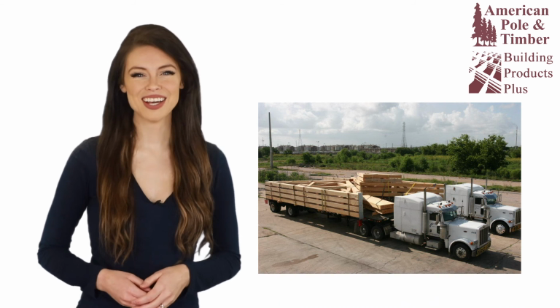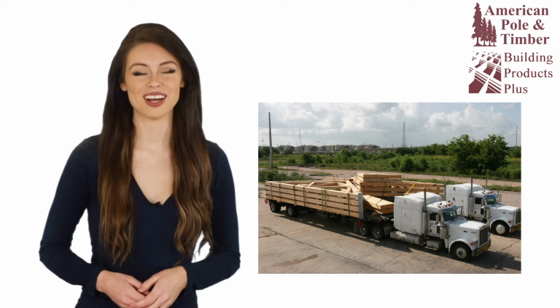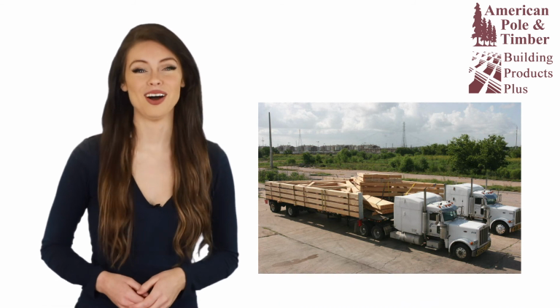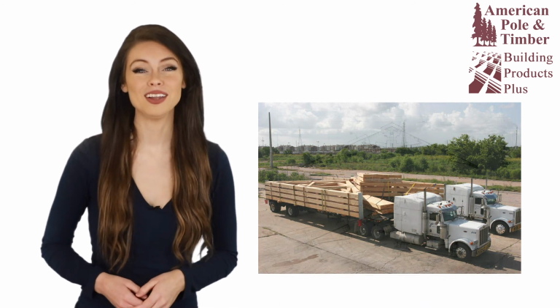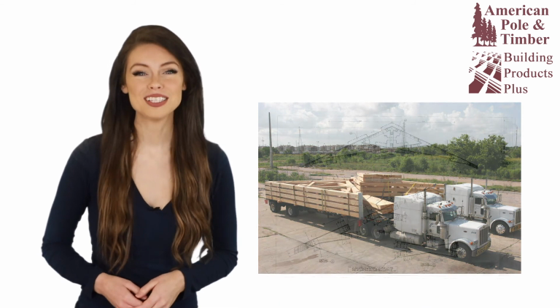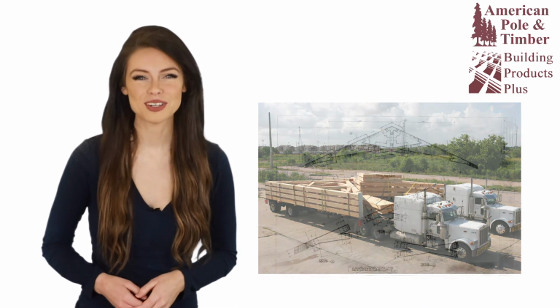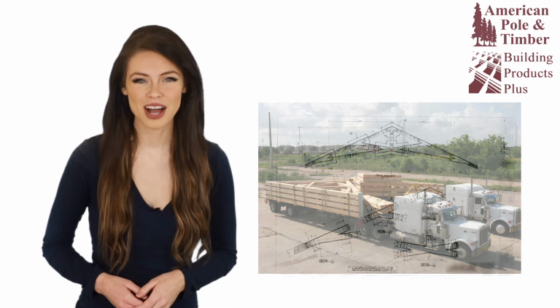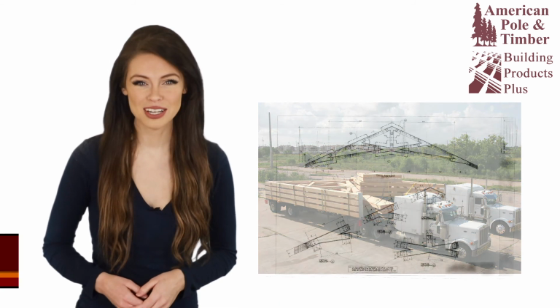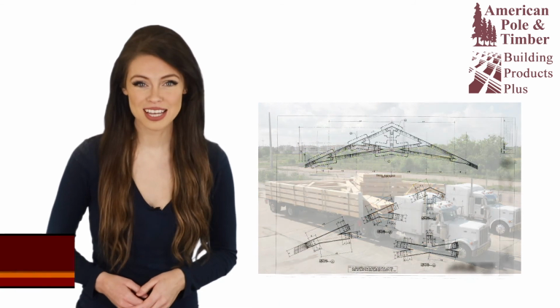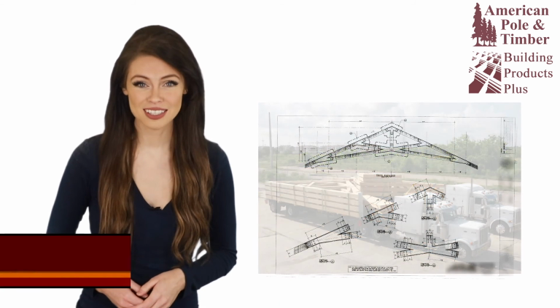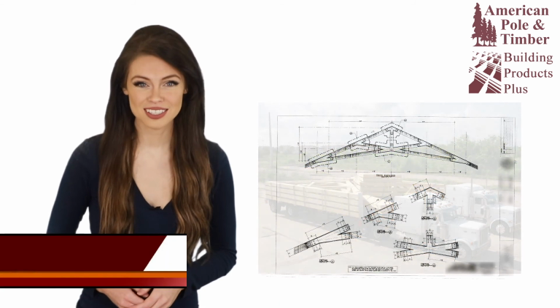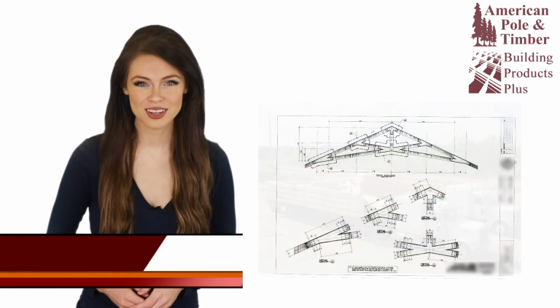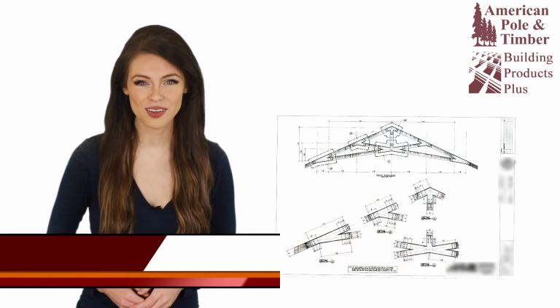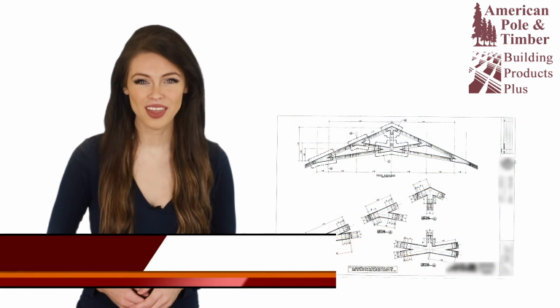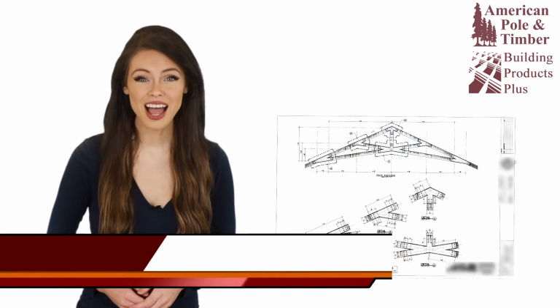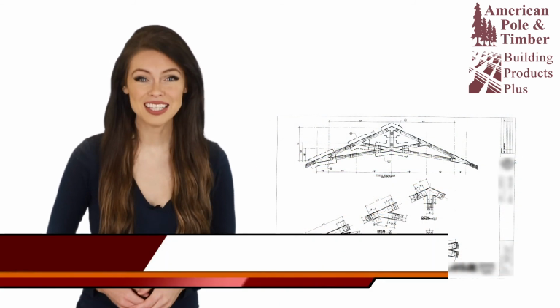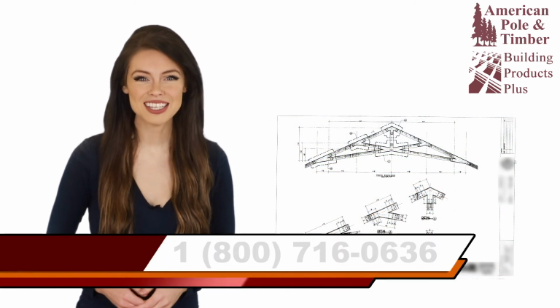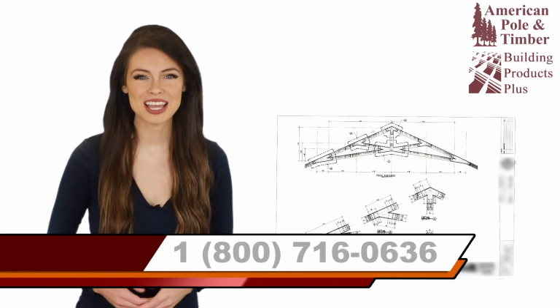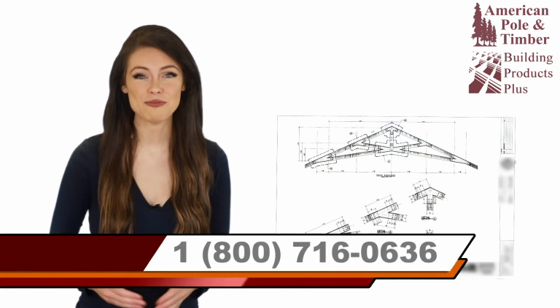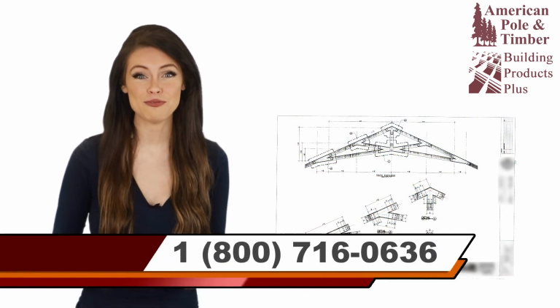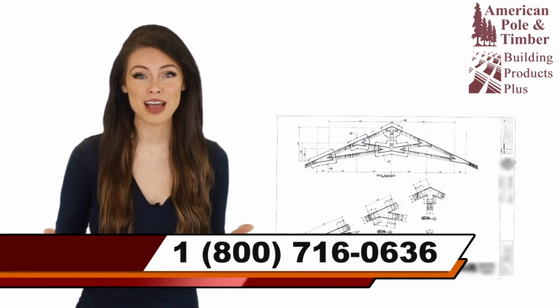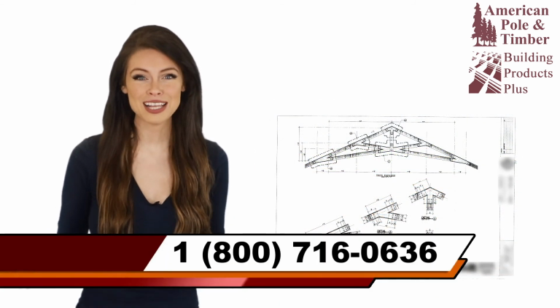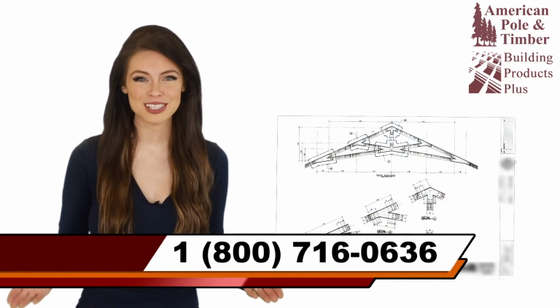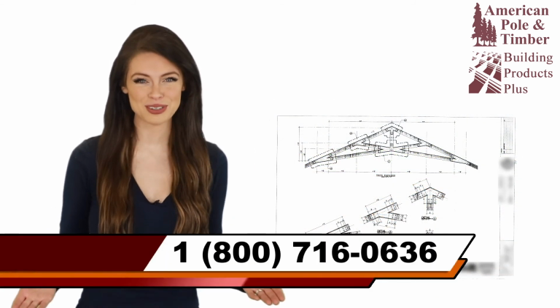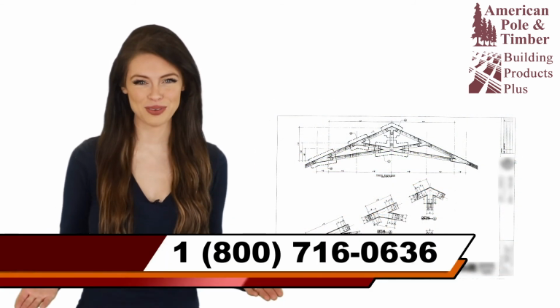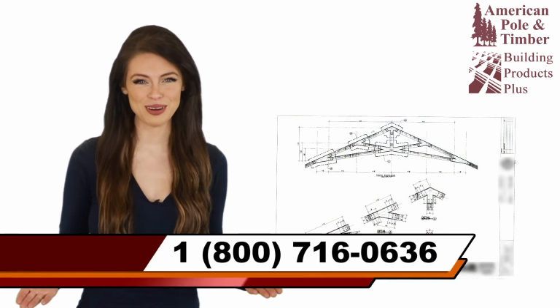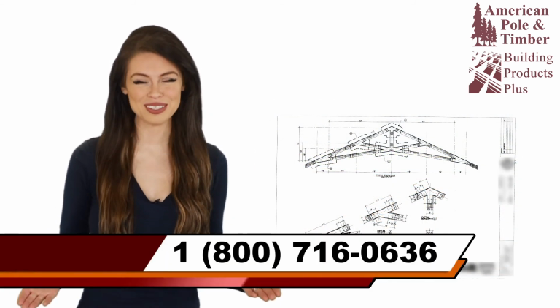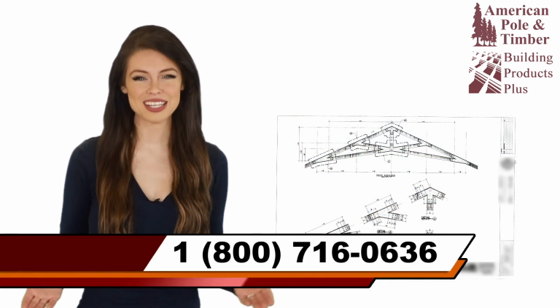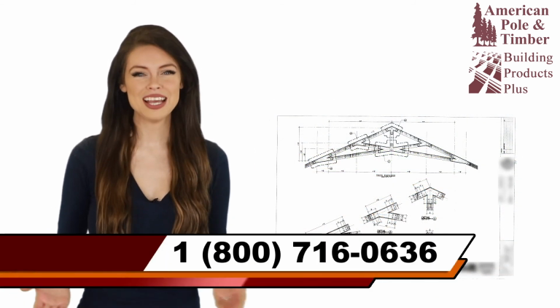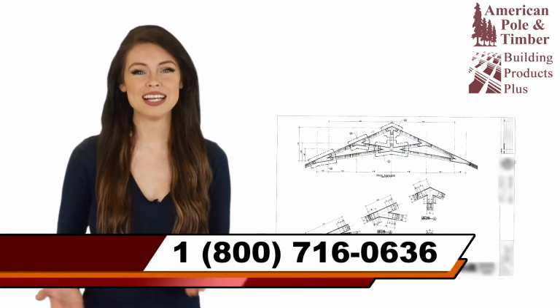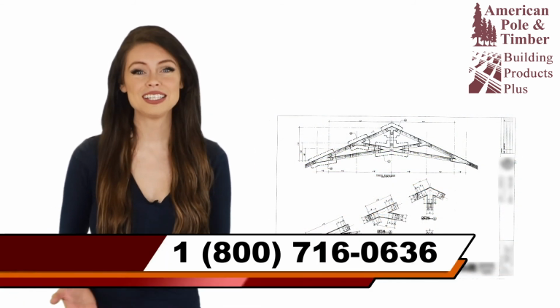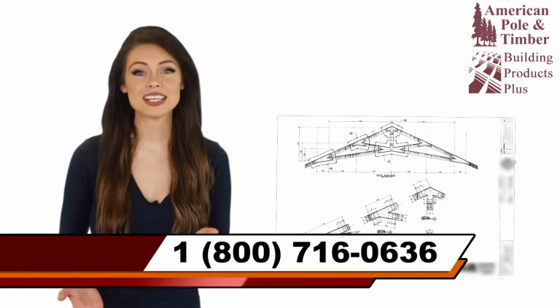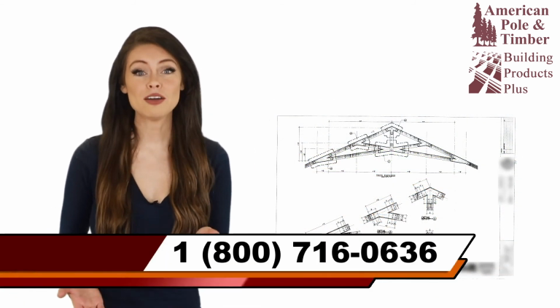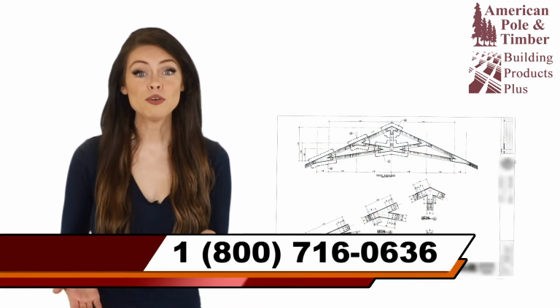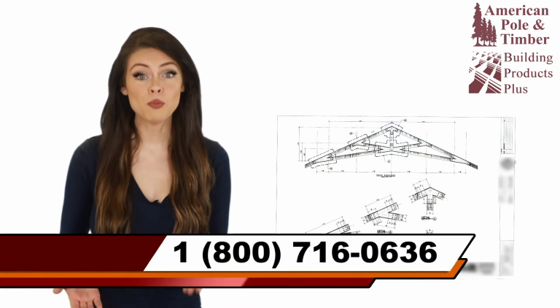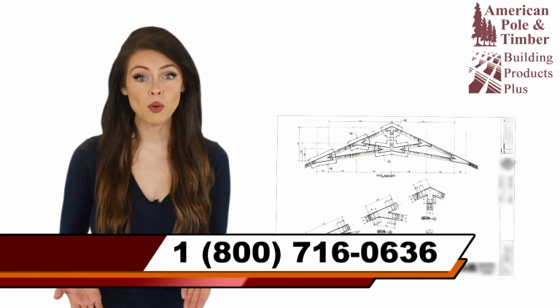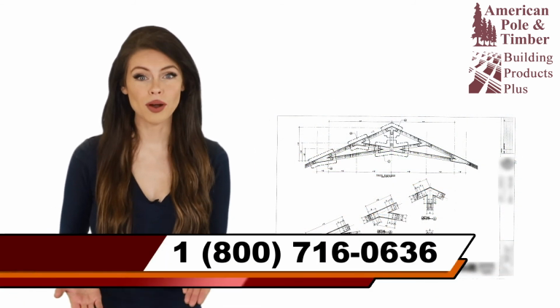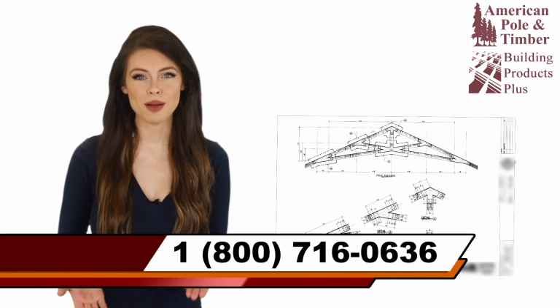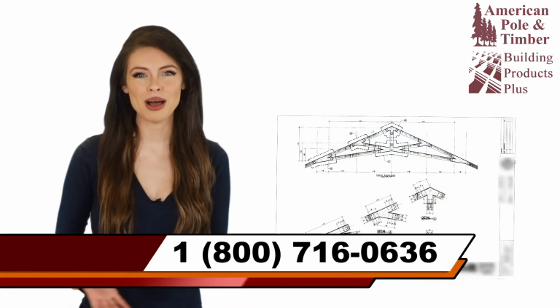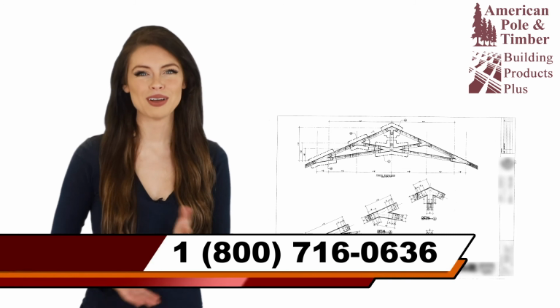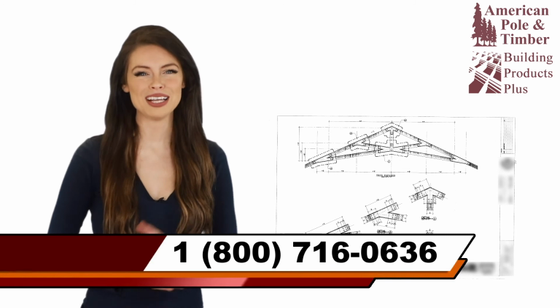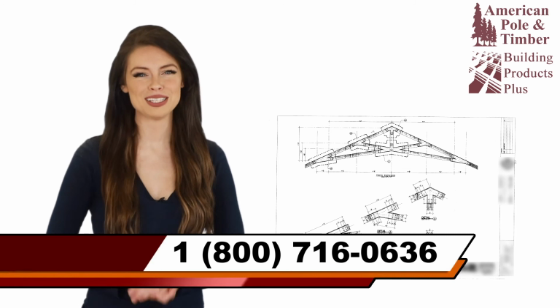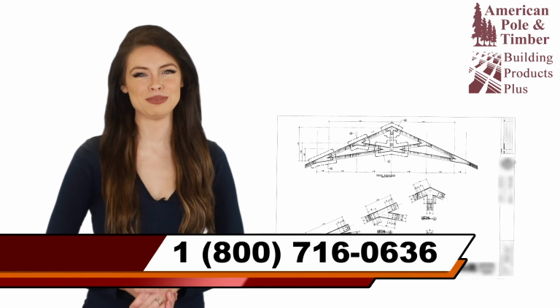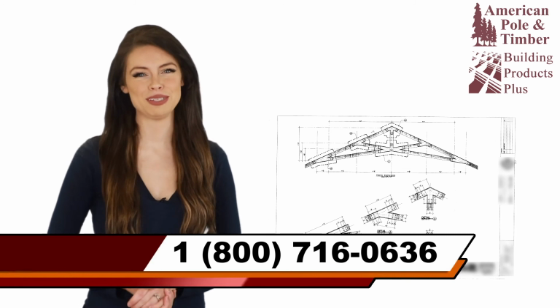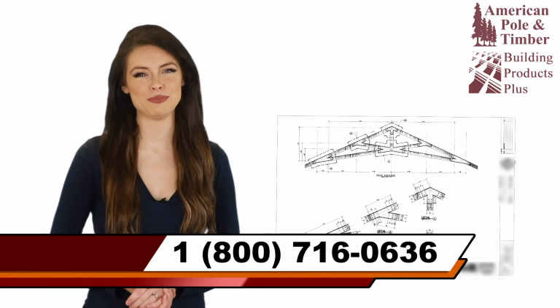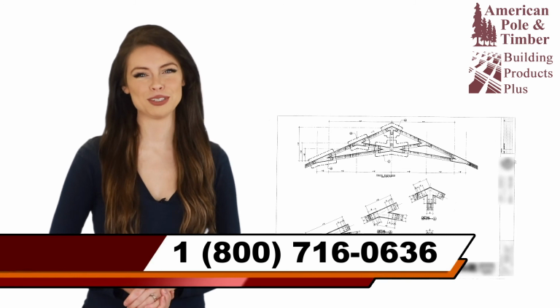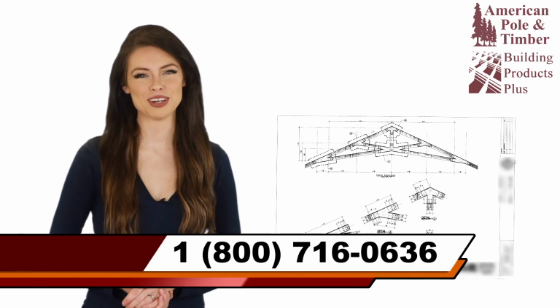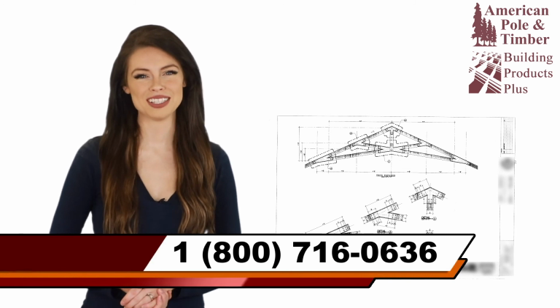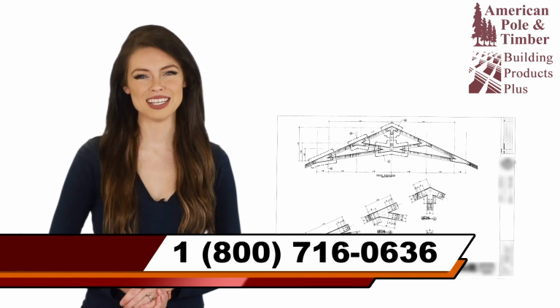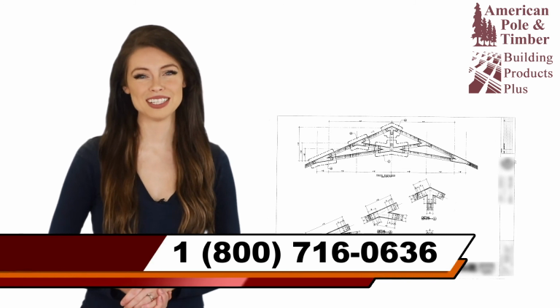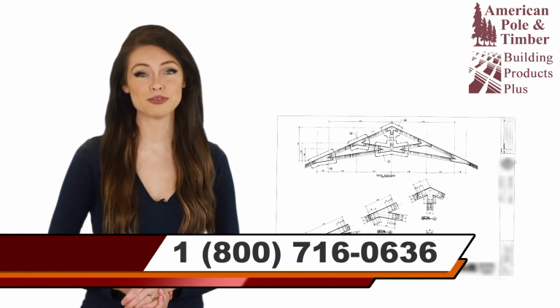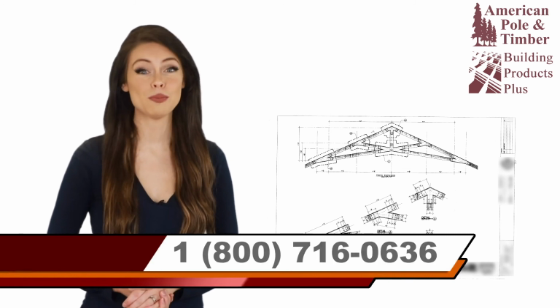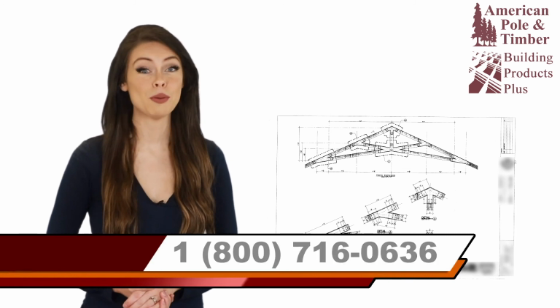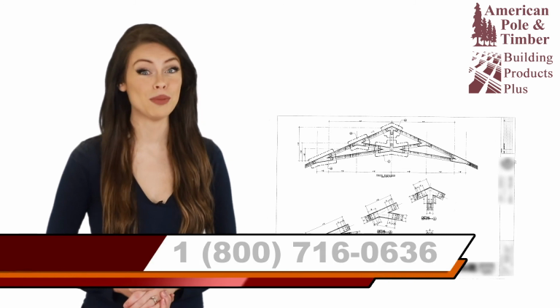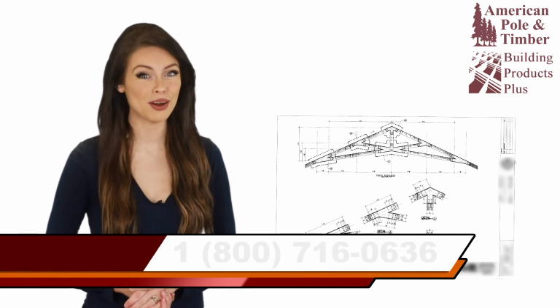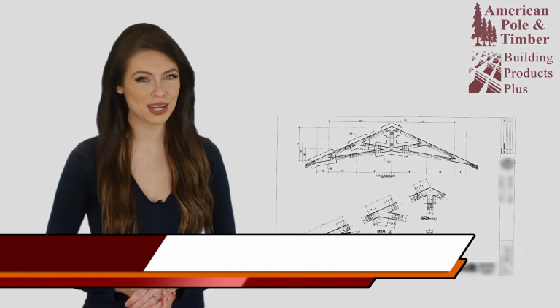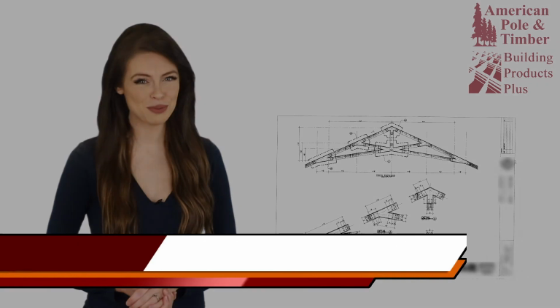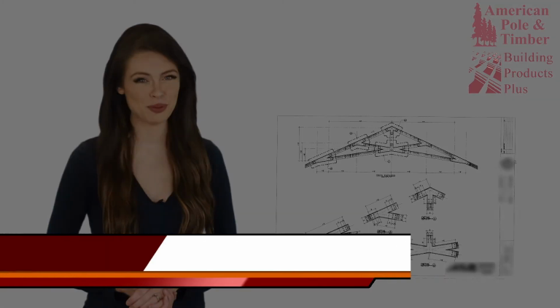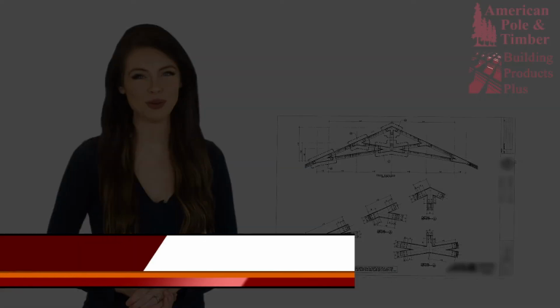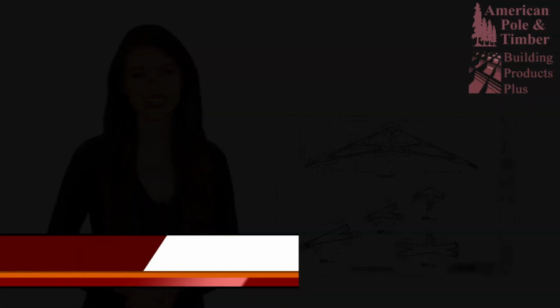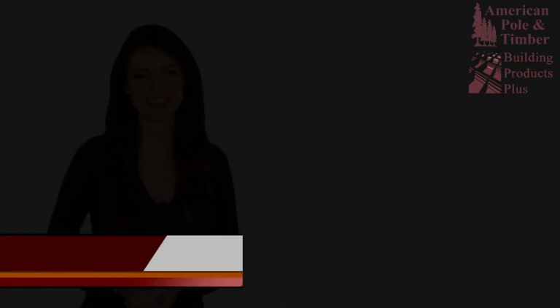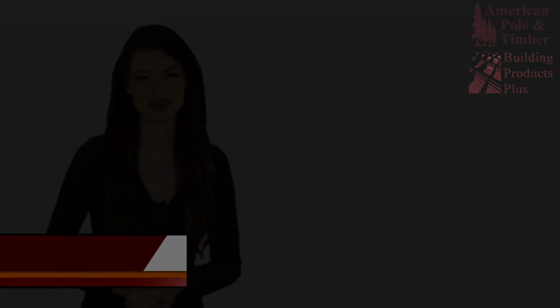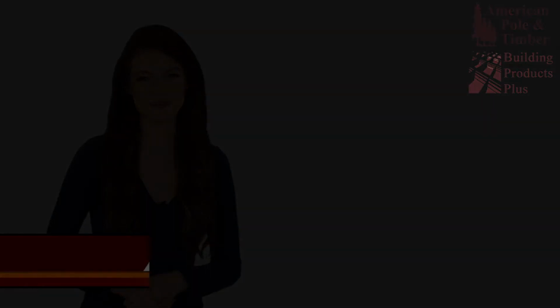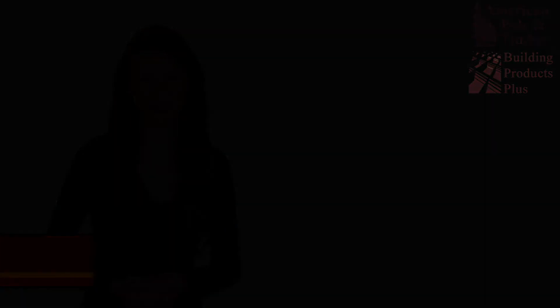Call us or contact us online to get fast quotes and discover more about custom timber trusses from American Poland Timber.